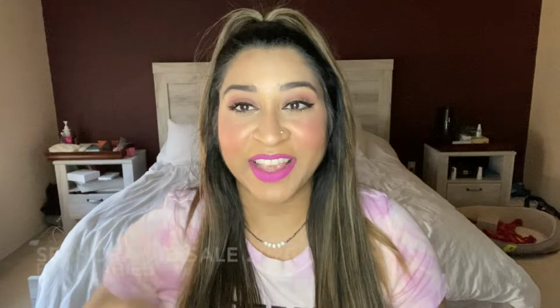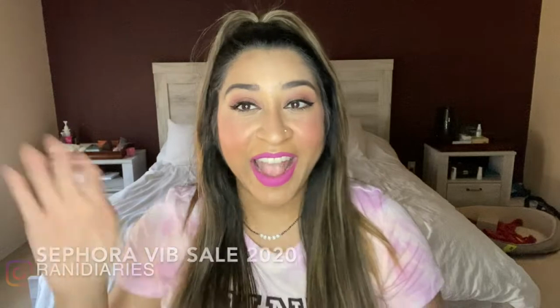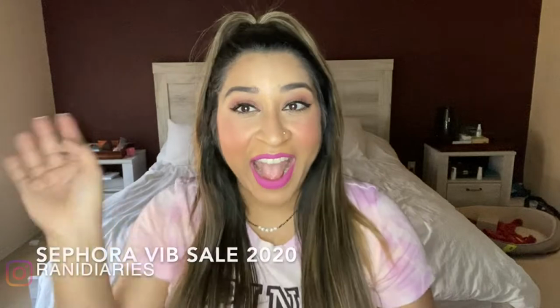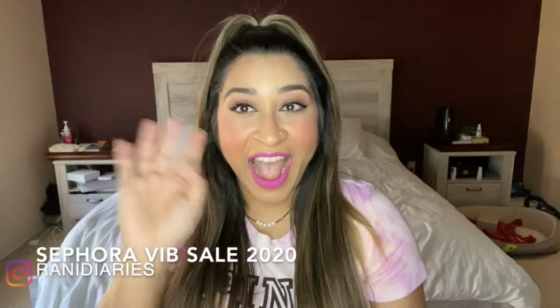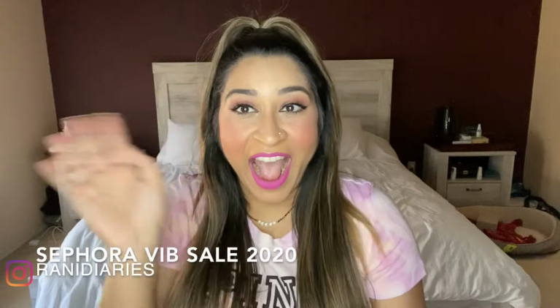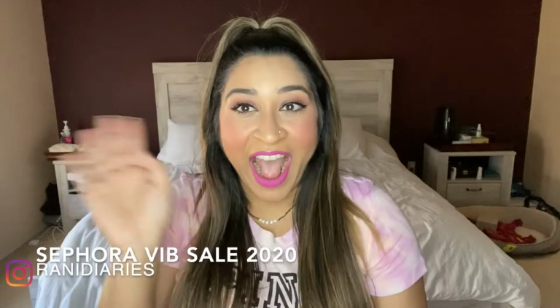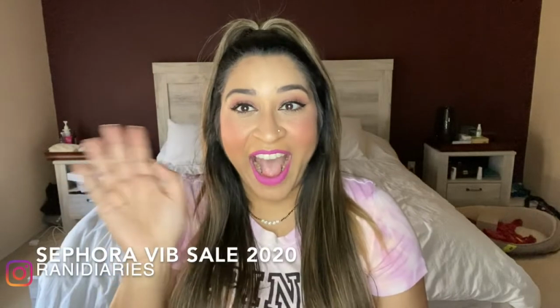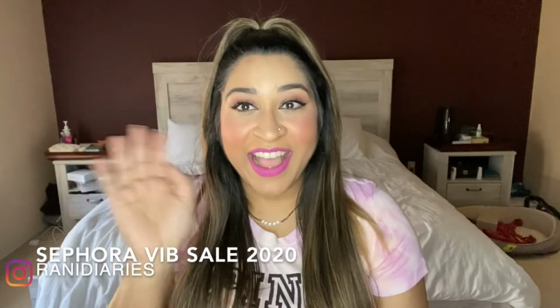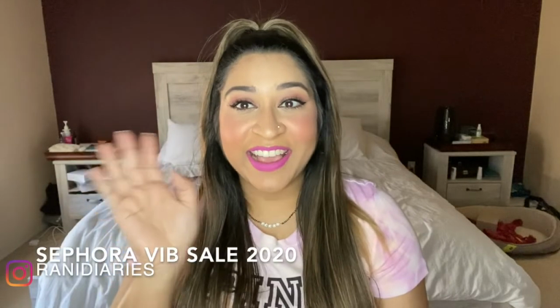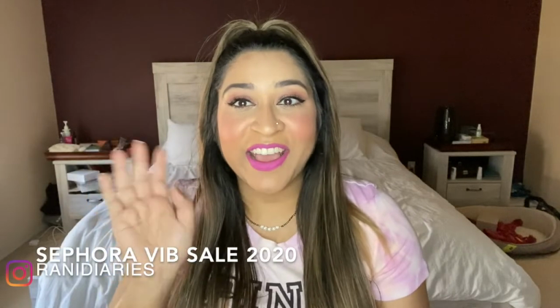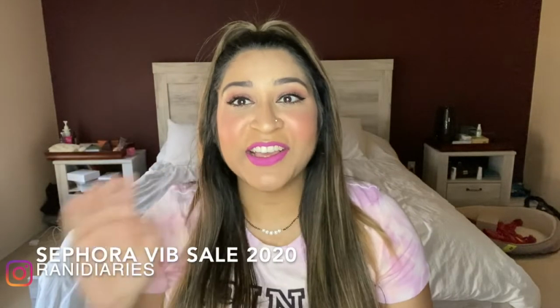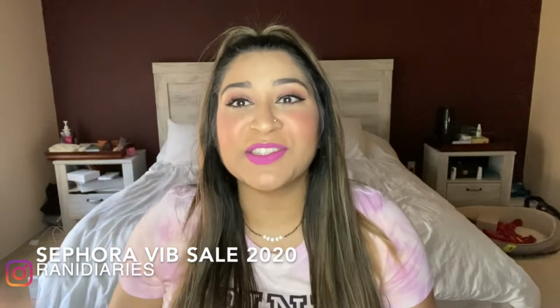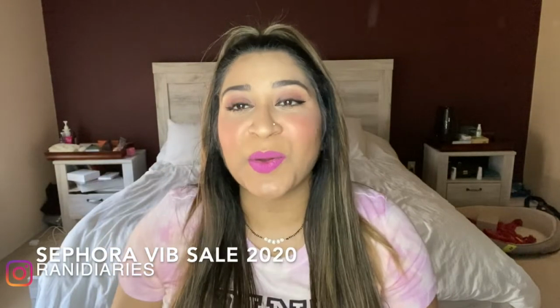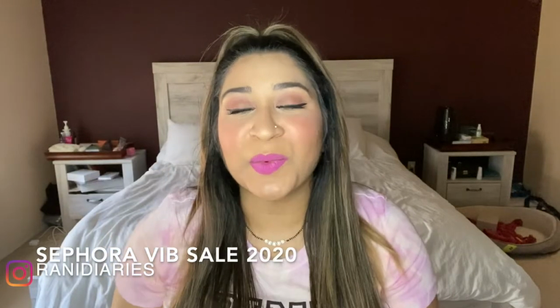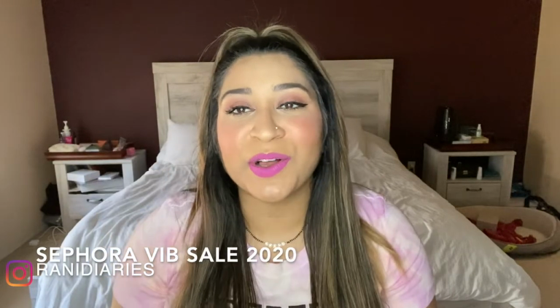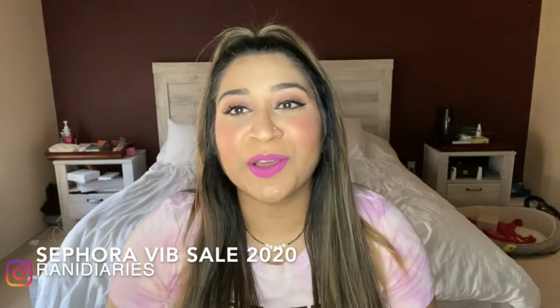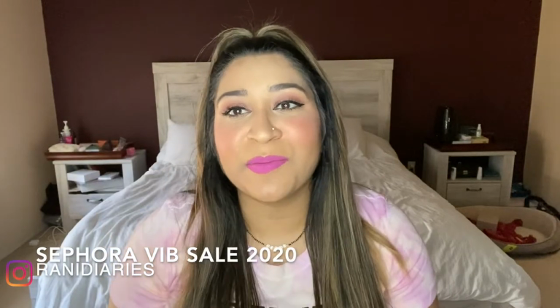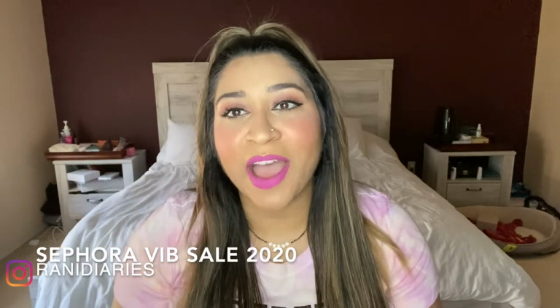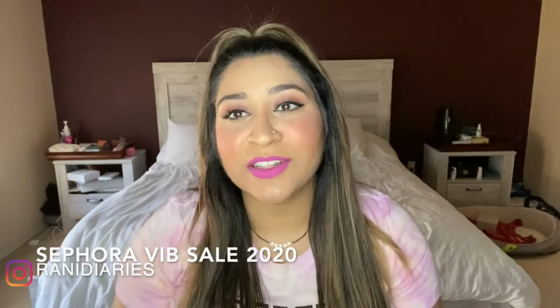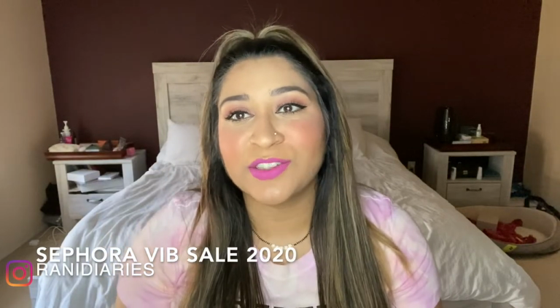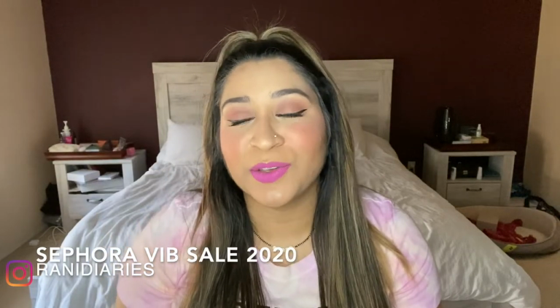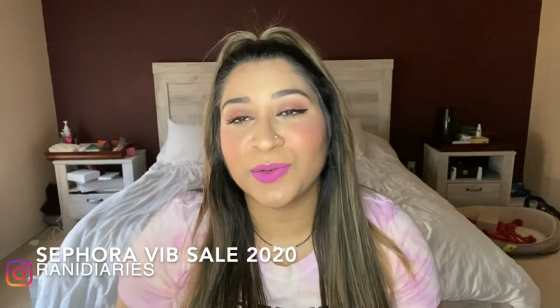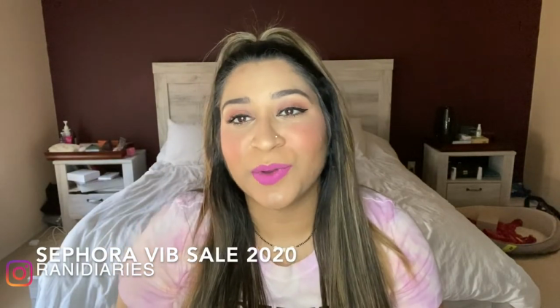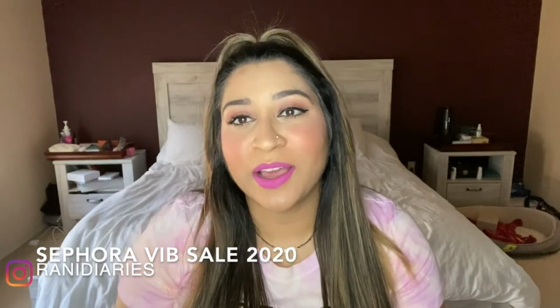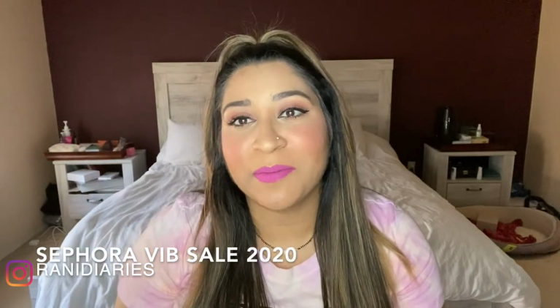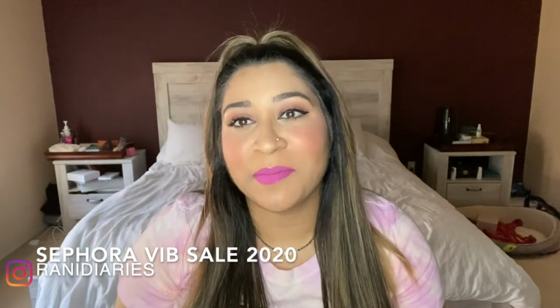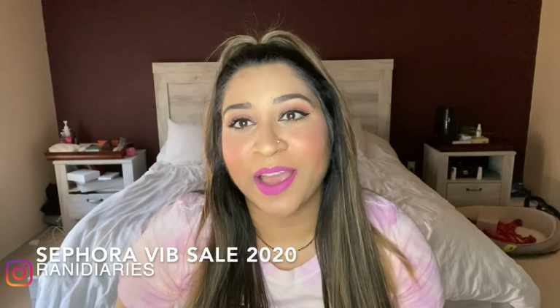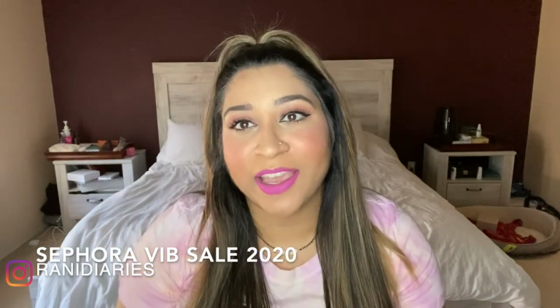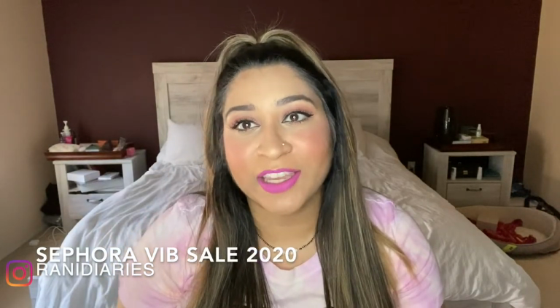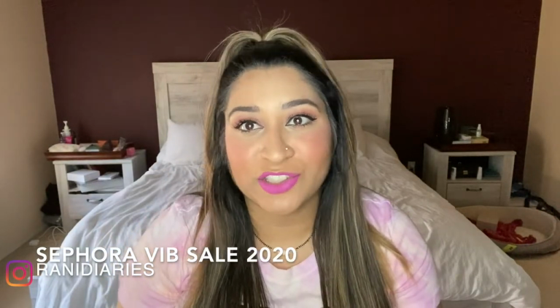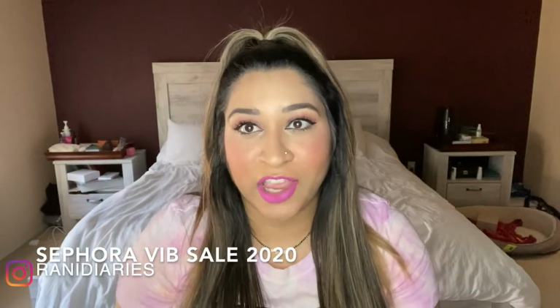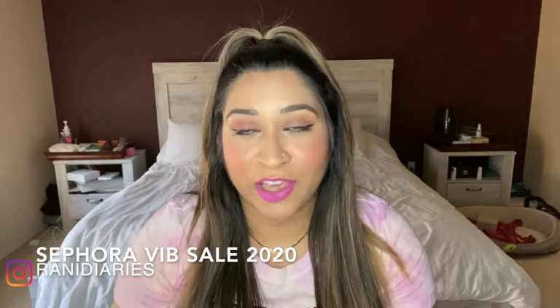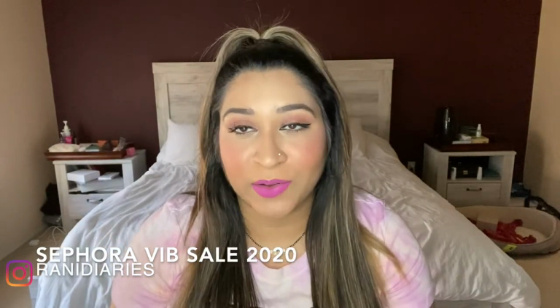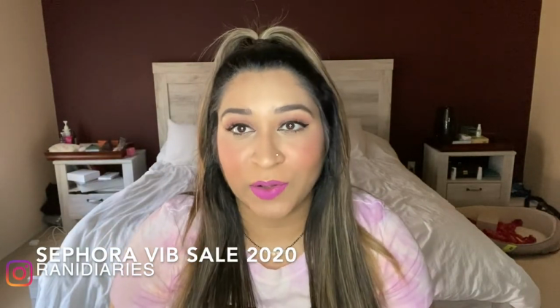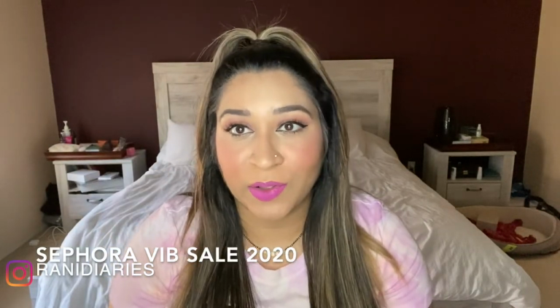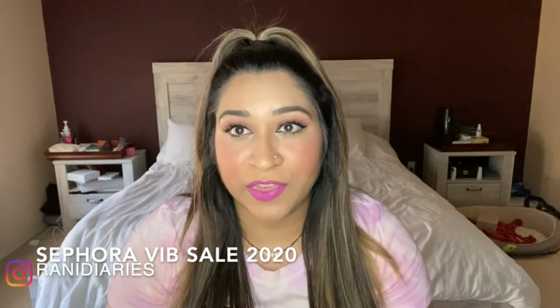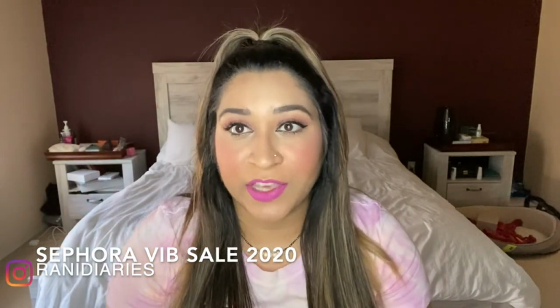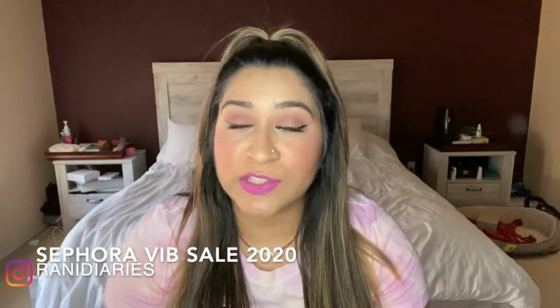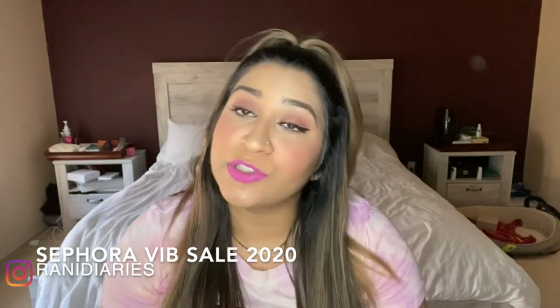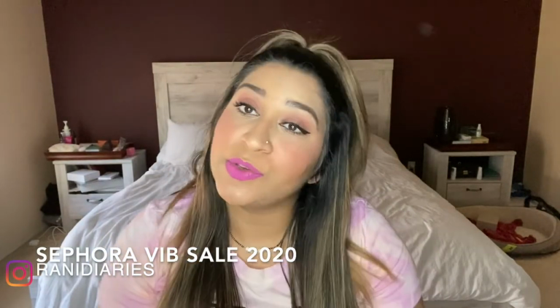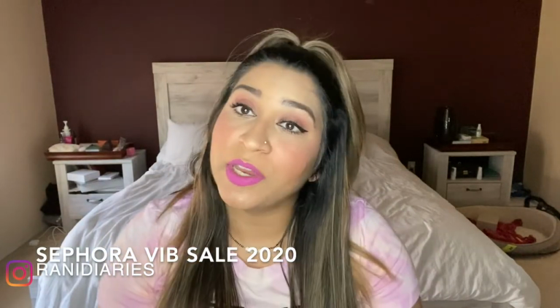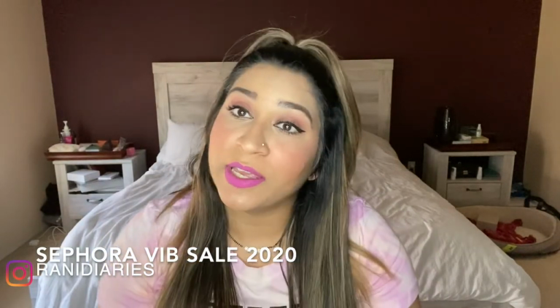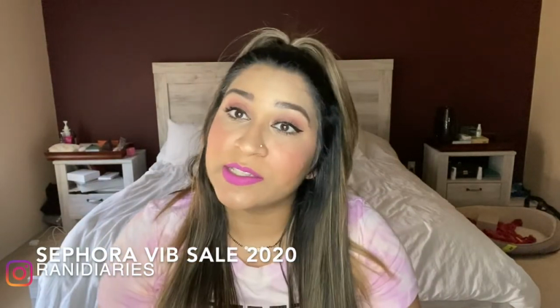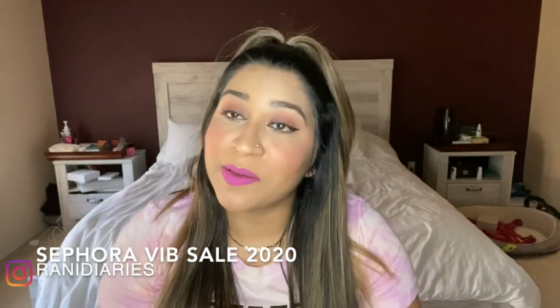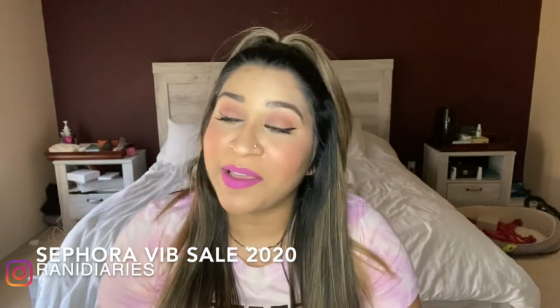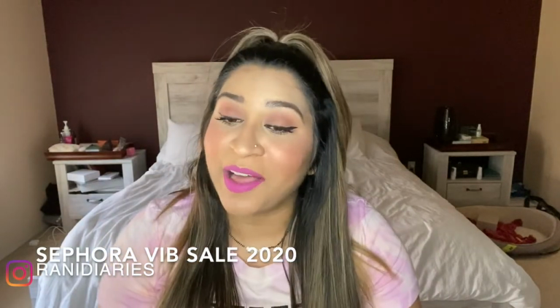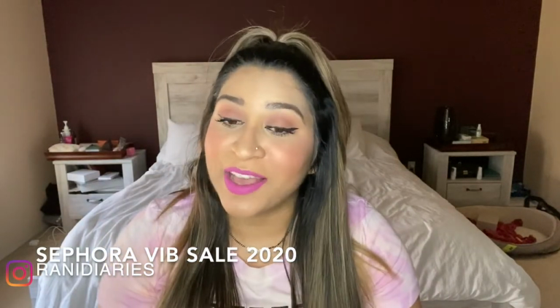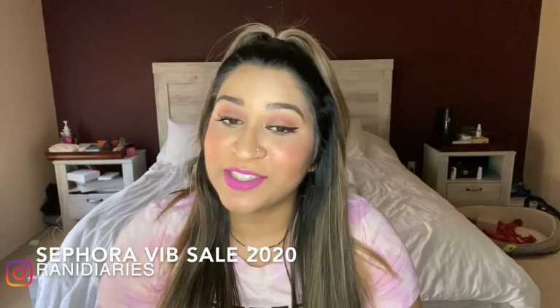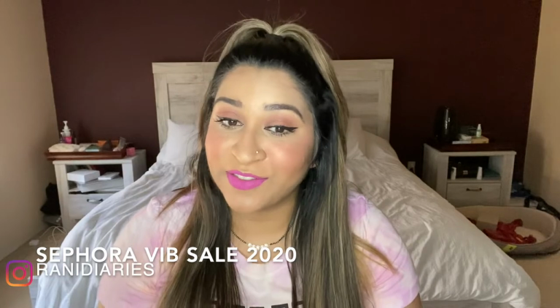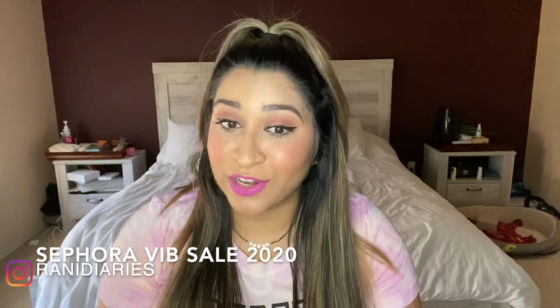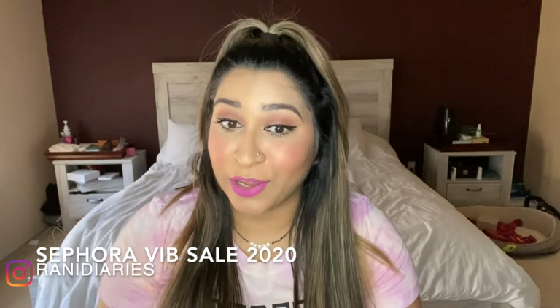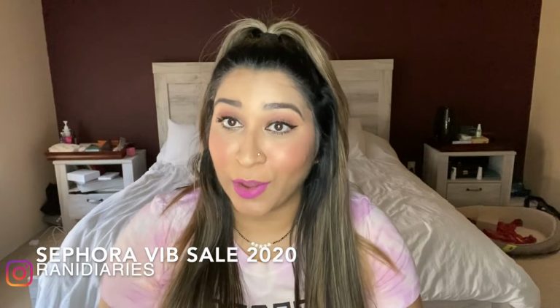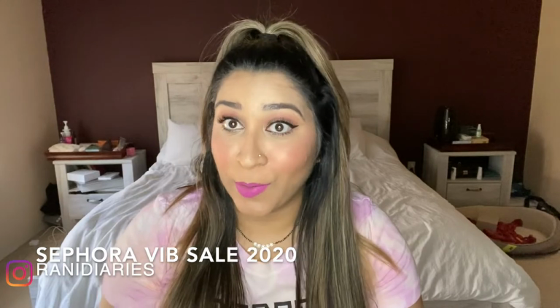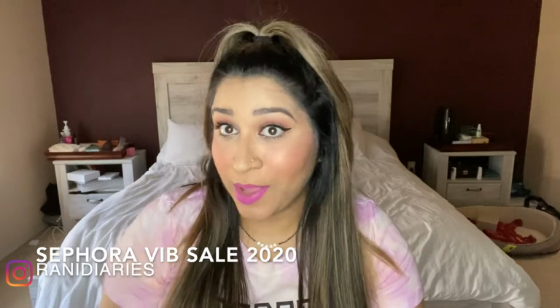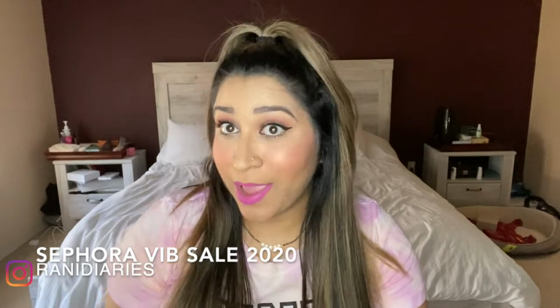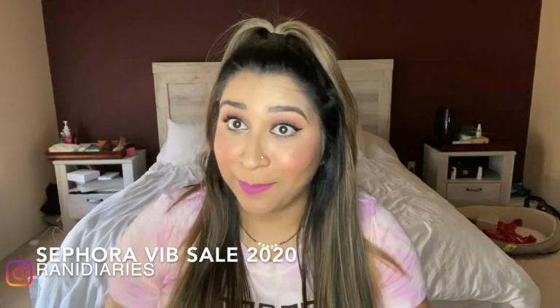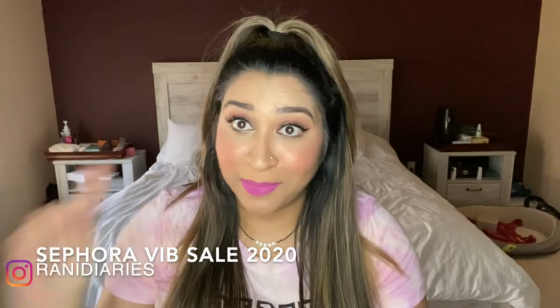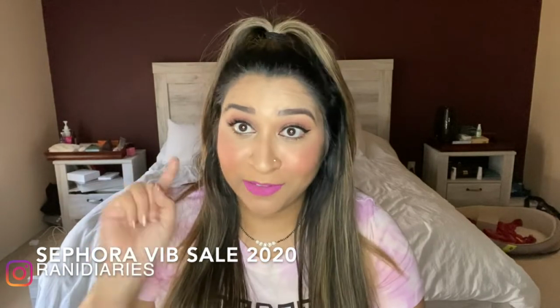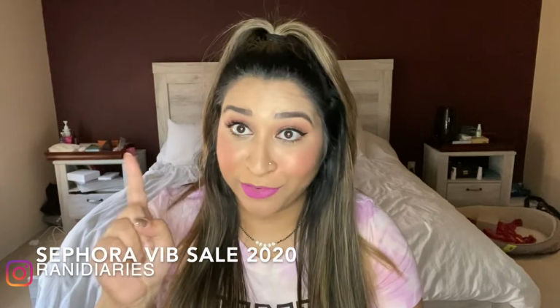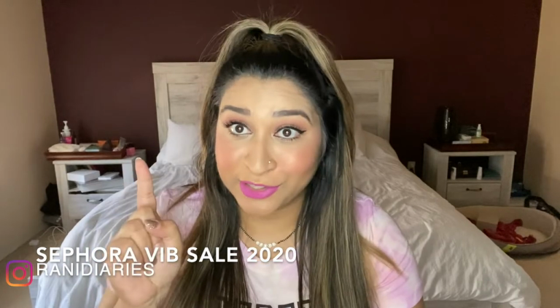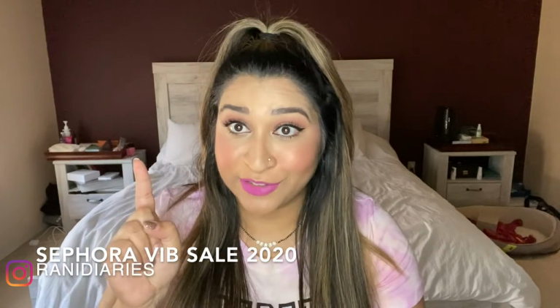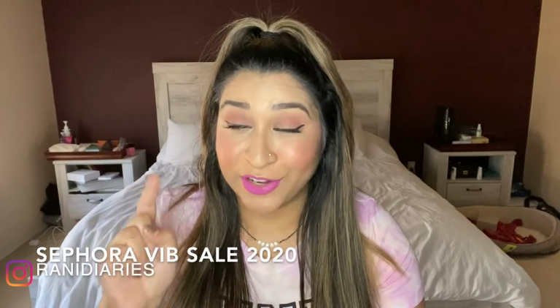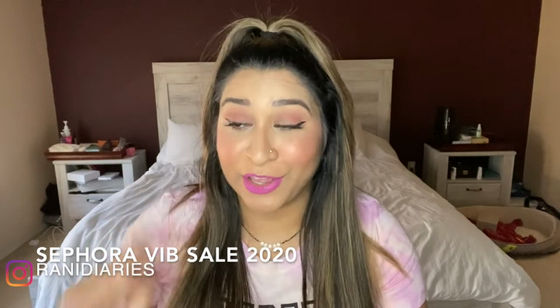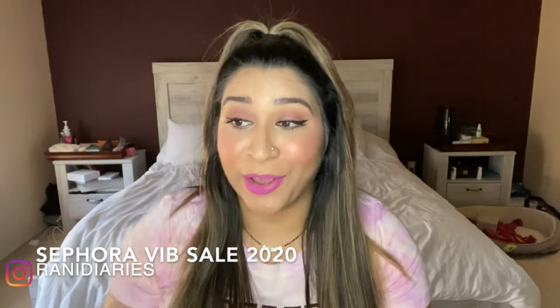Hi guys, welcome back to my channel. Thanks for tuning in to my last video, my first video.